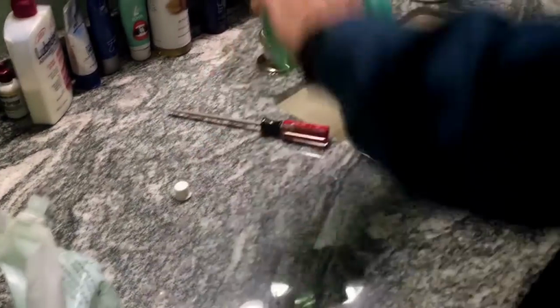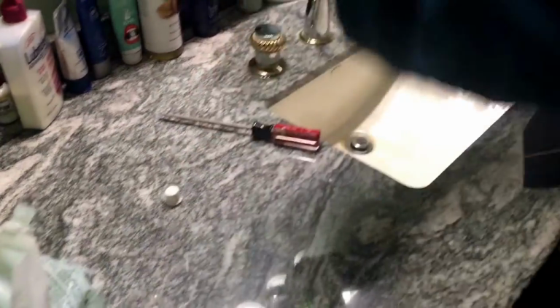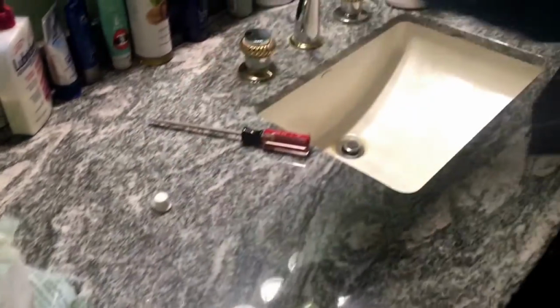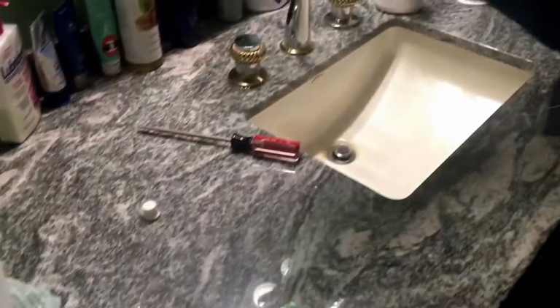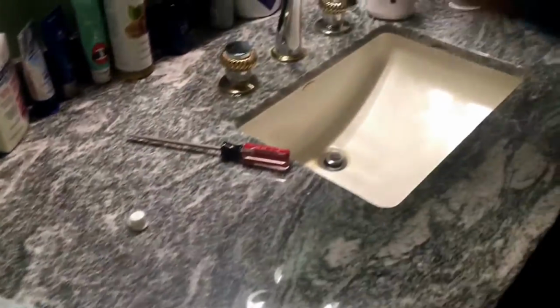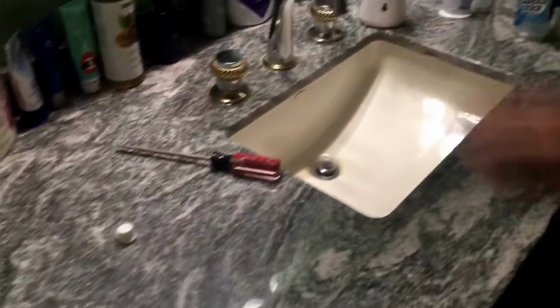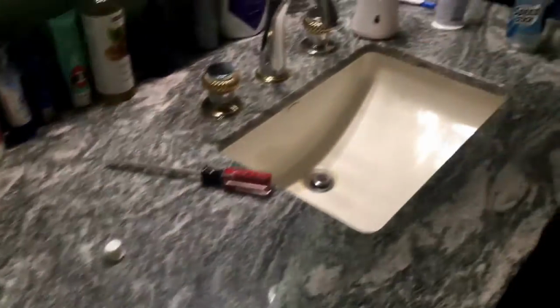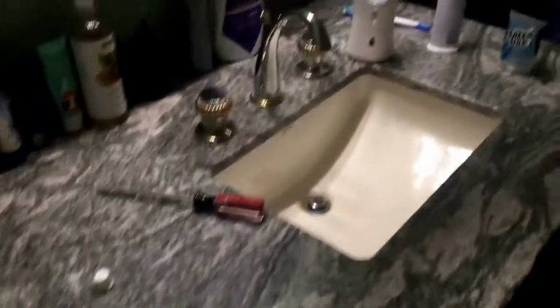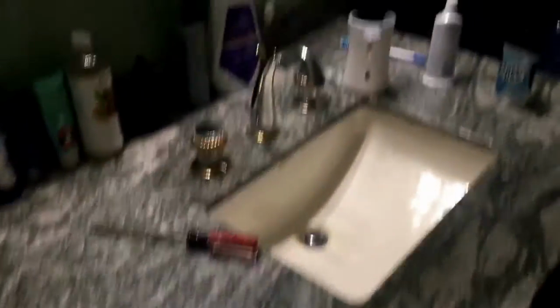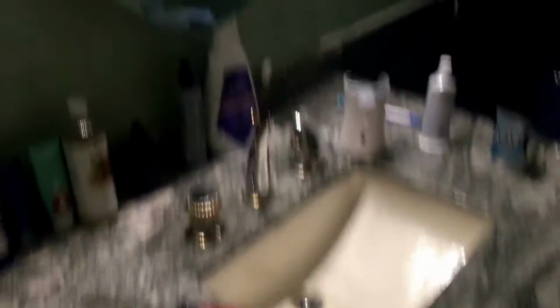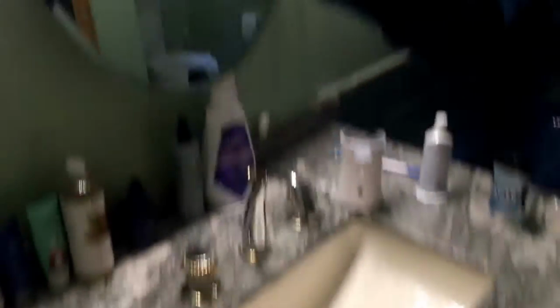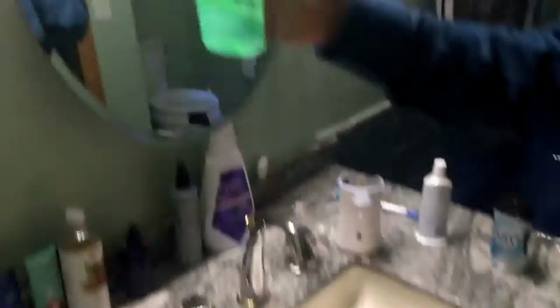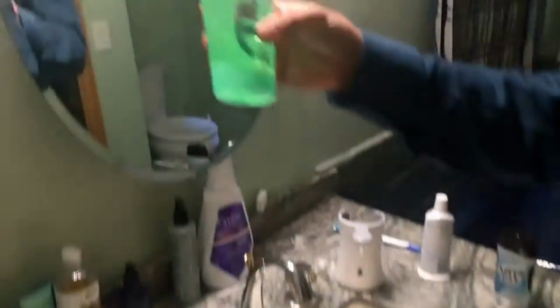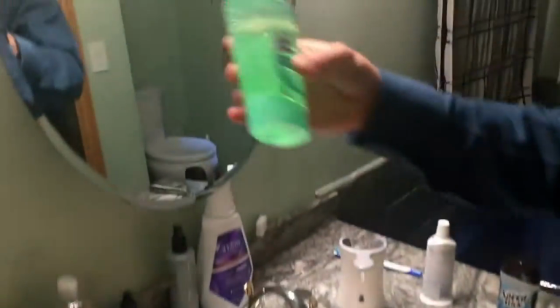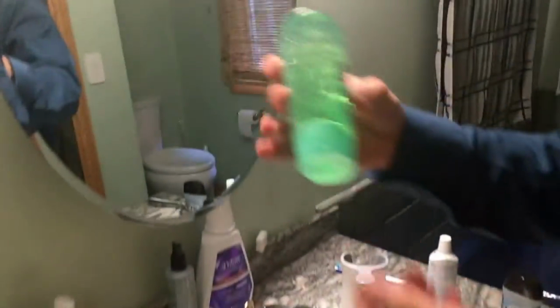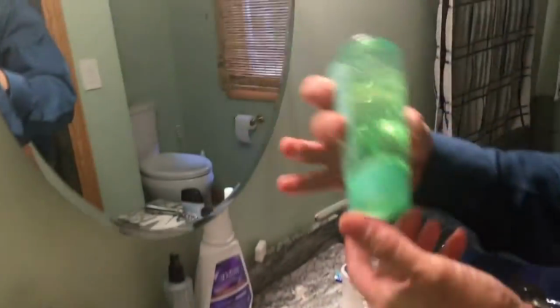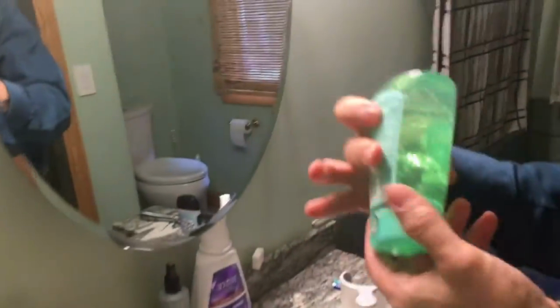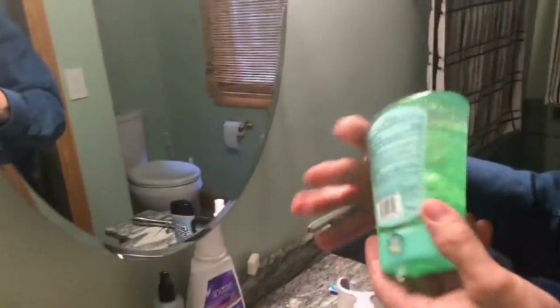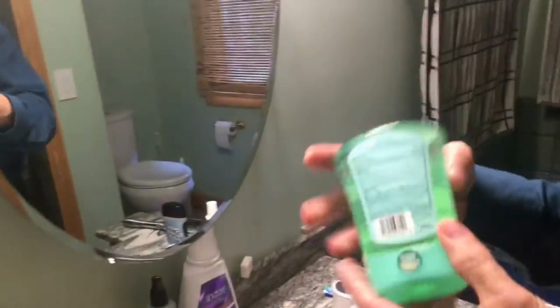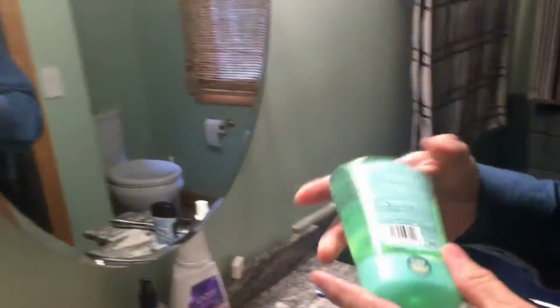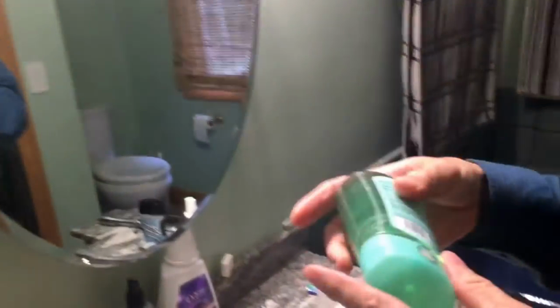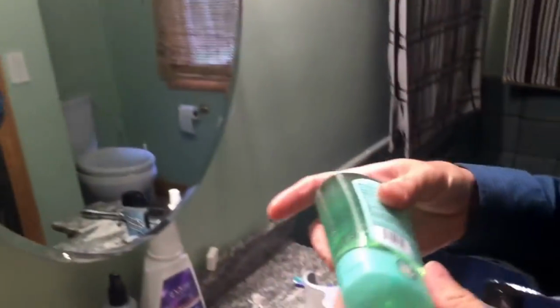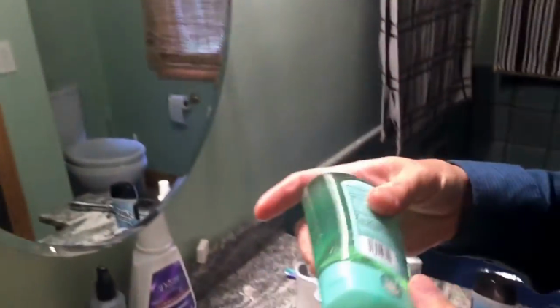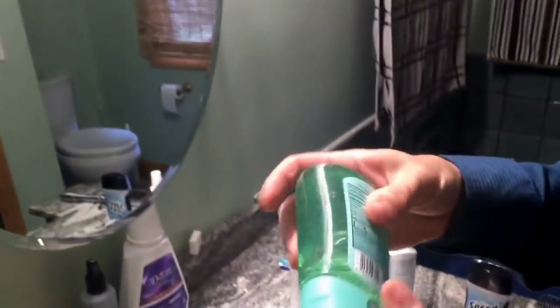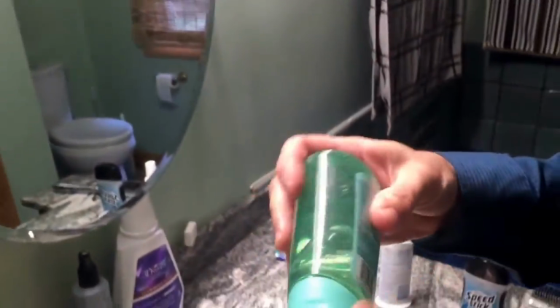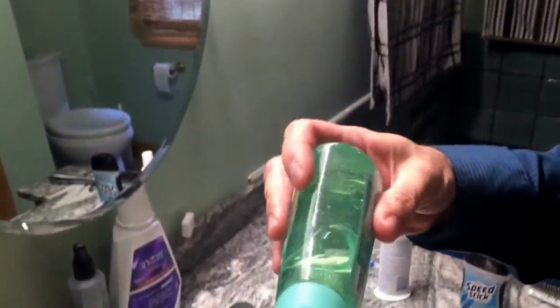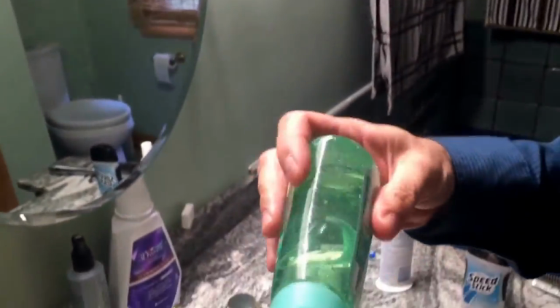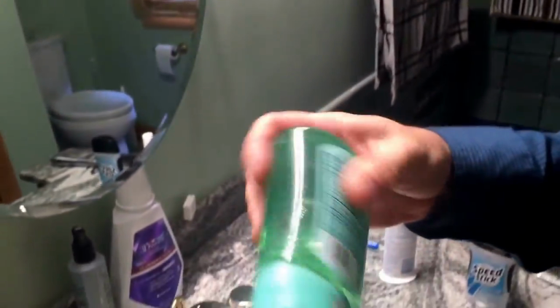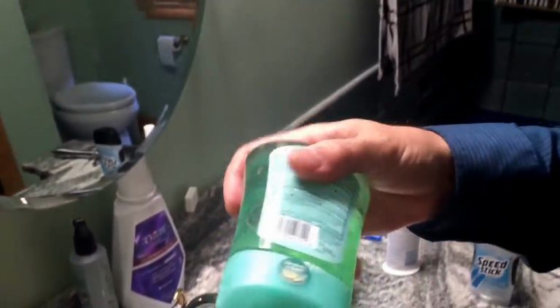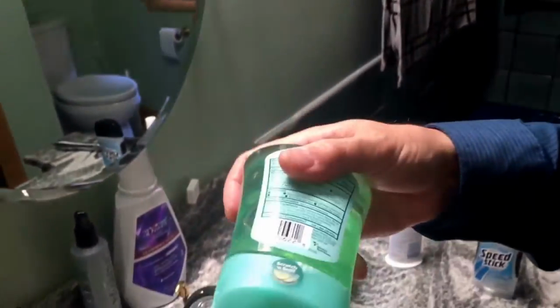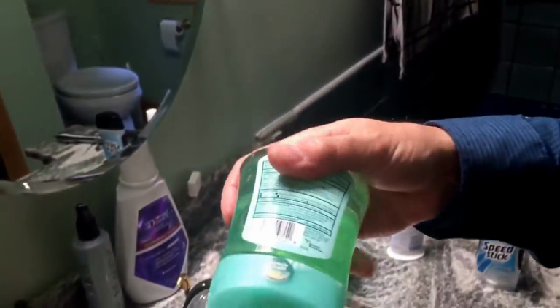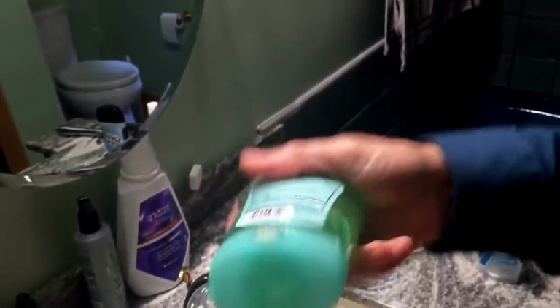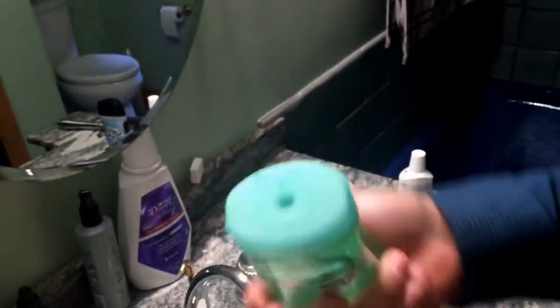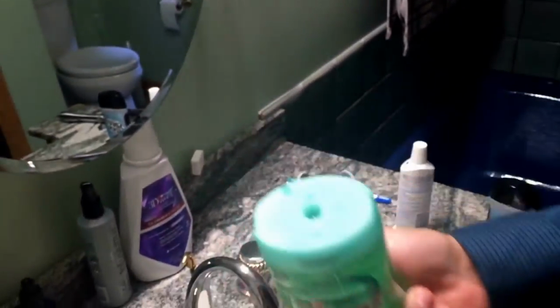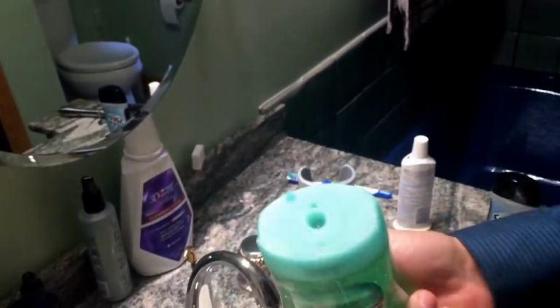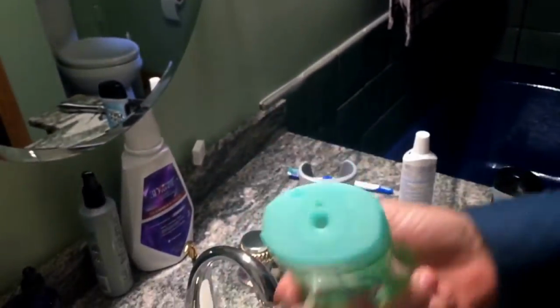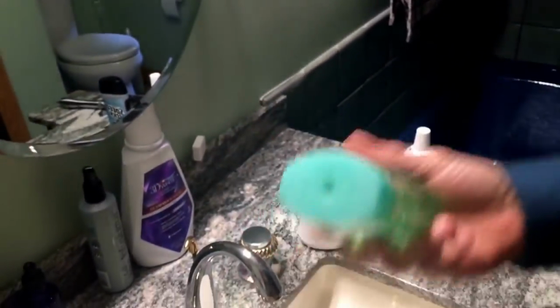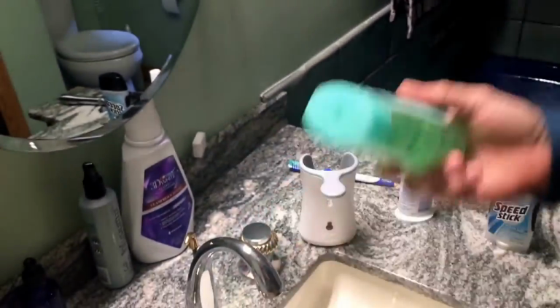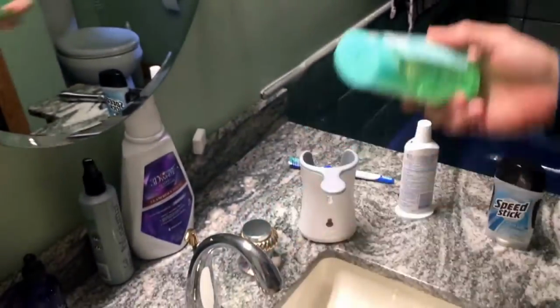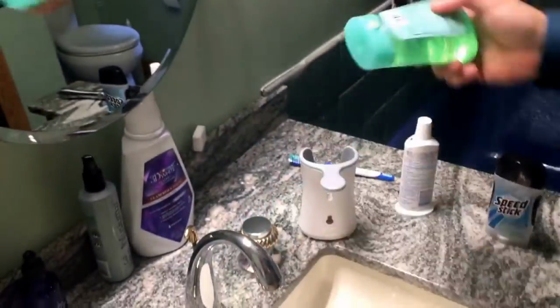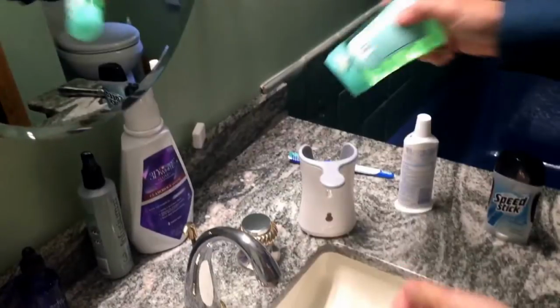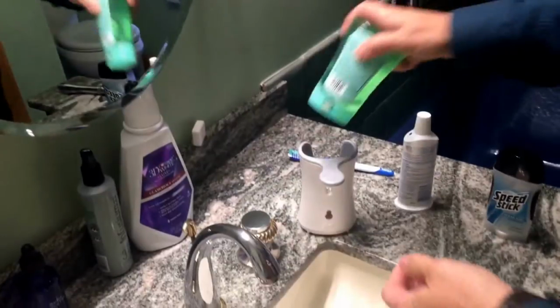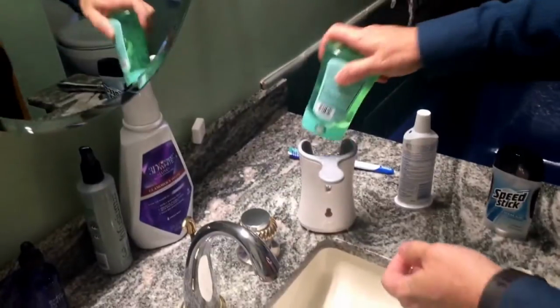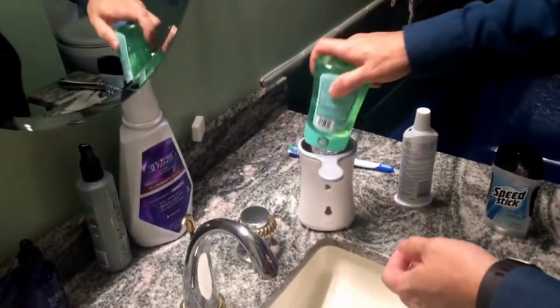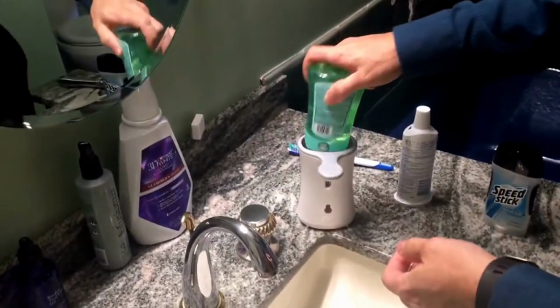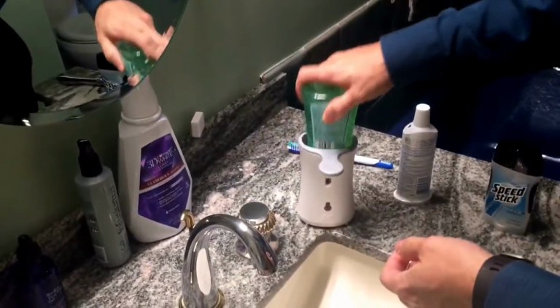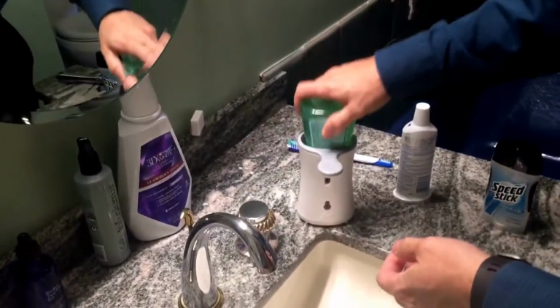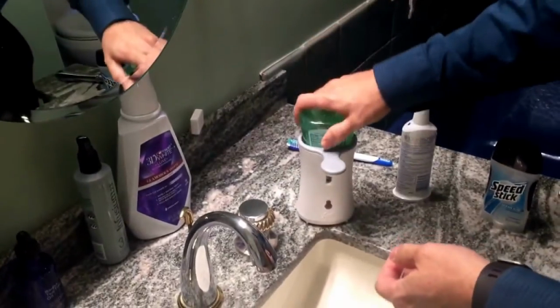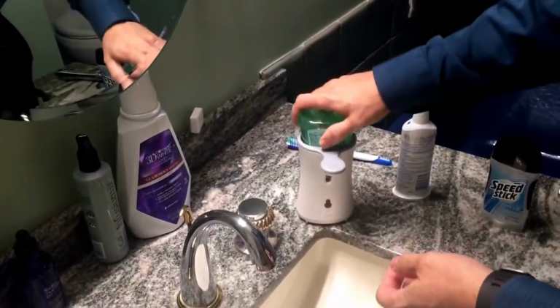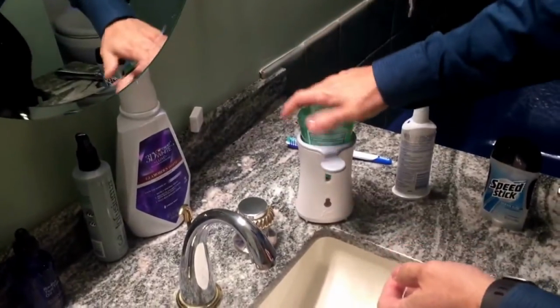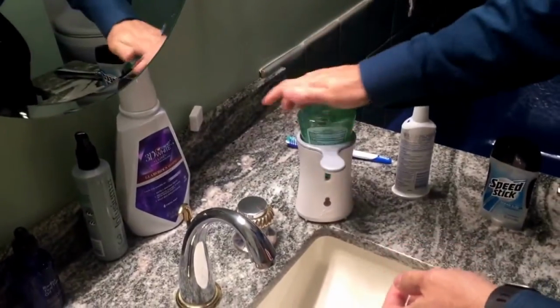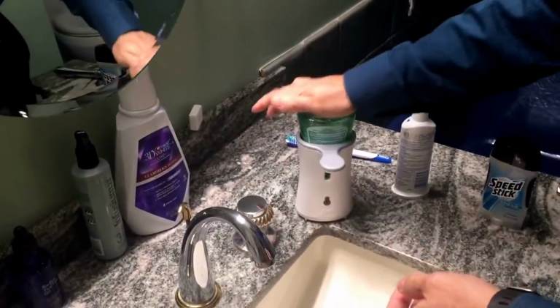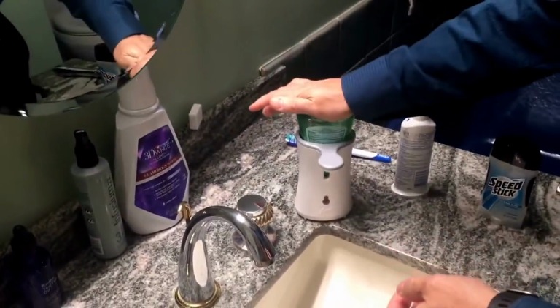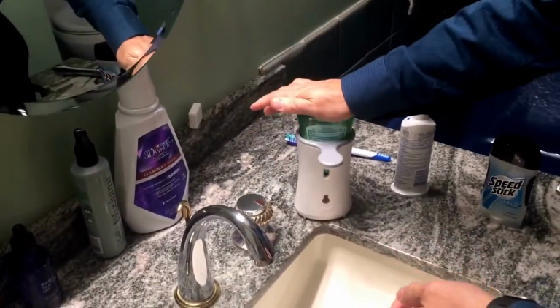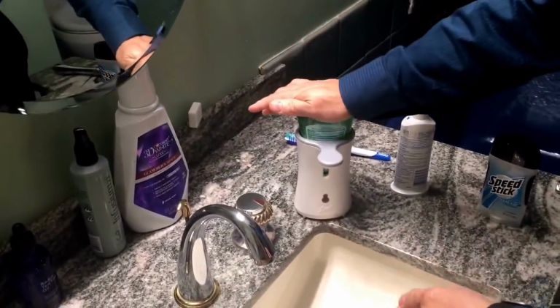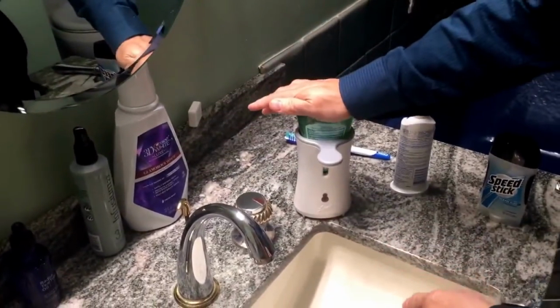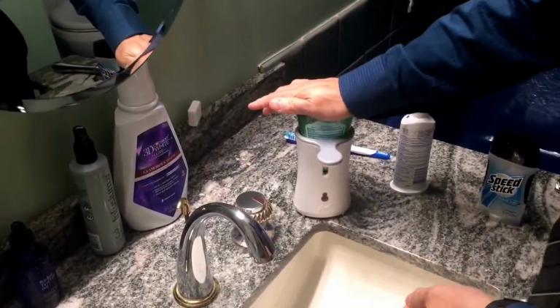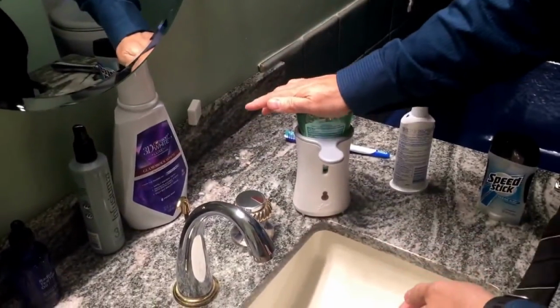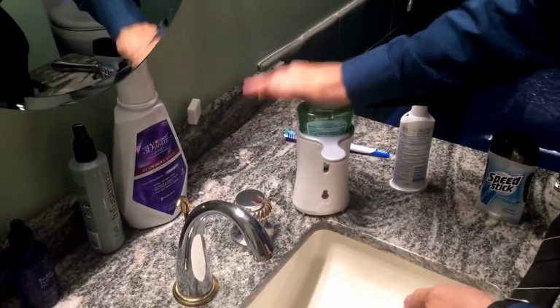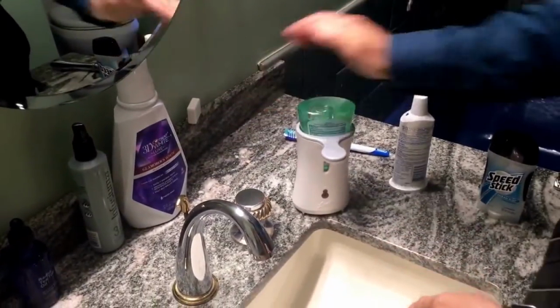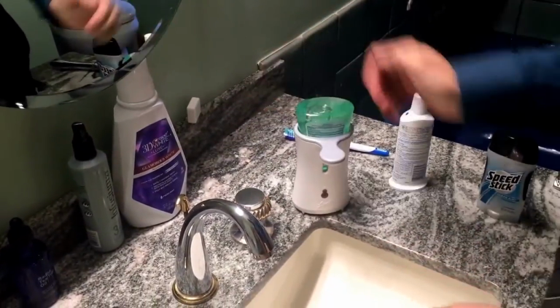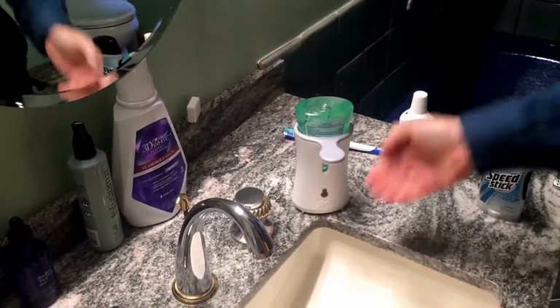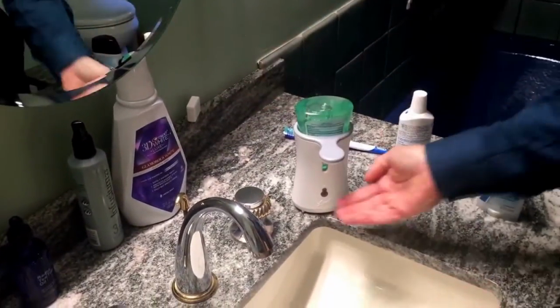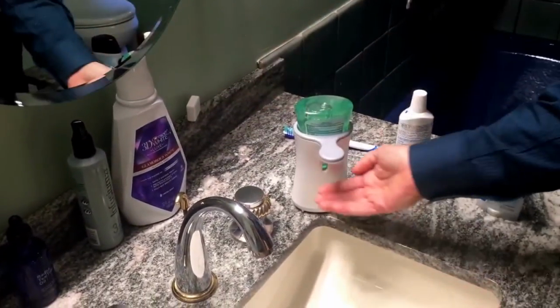It does not leak — I've done this one a couple of times already. You put it back in the dispenser and push it down.